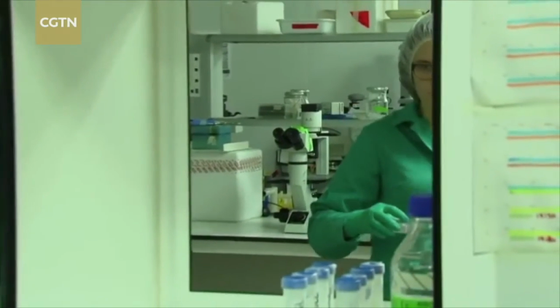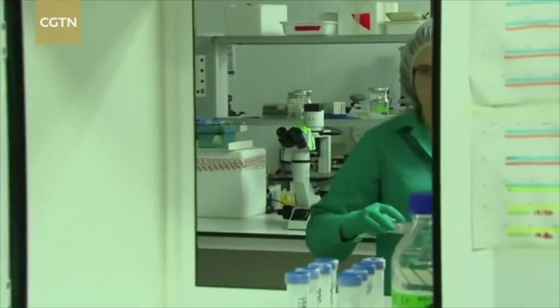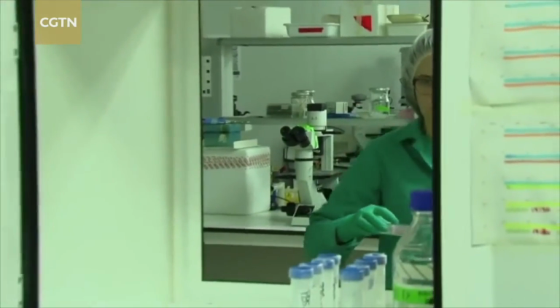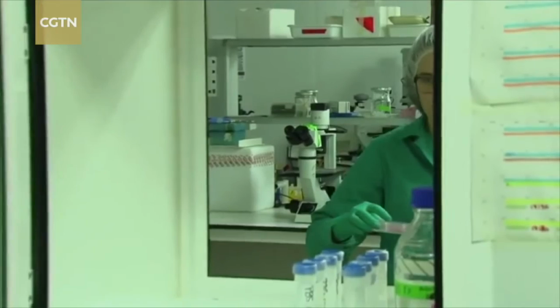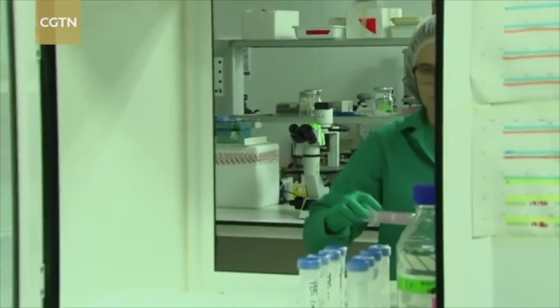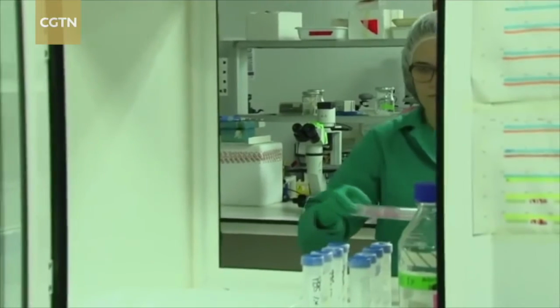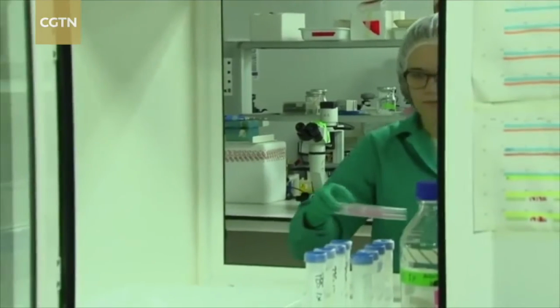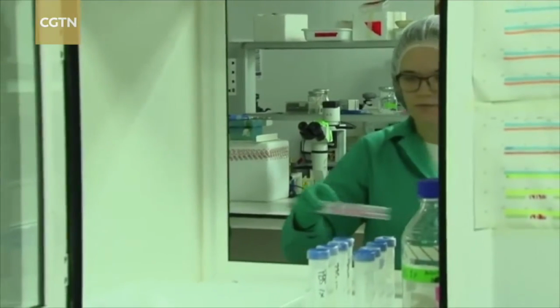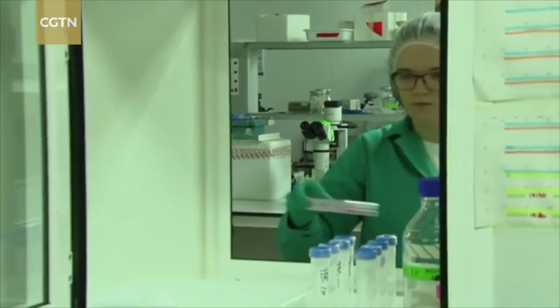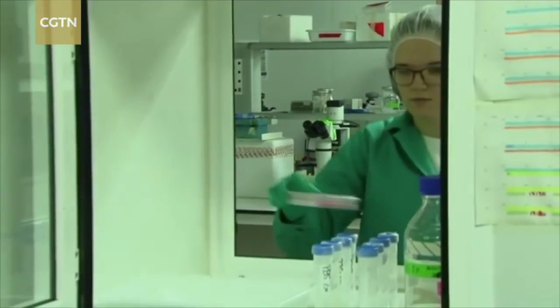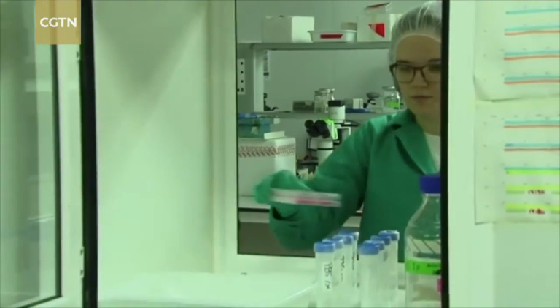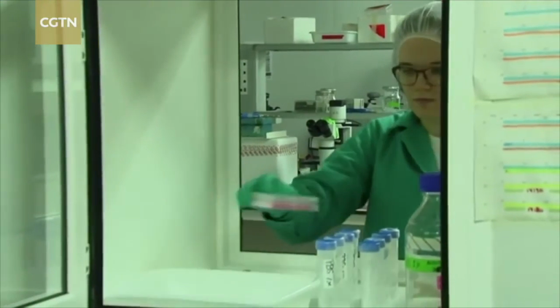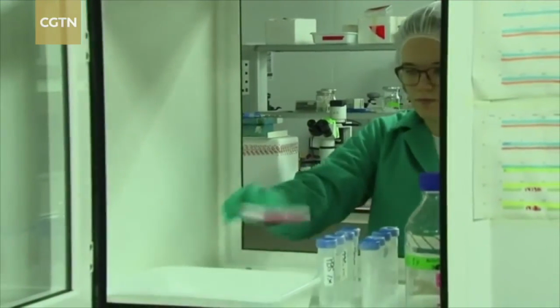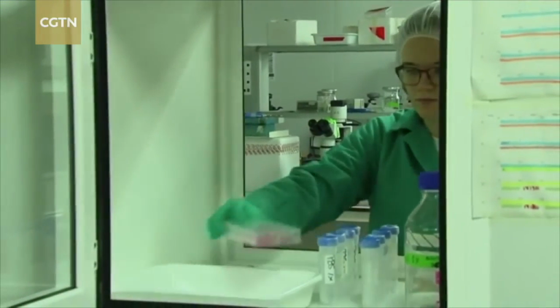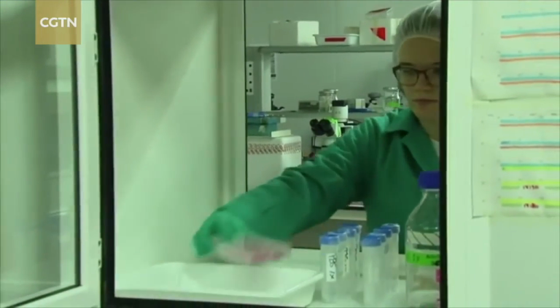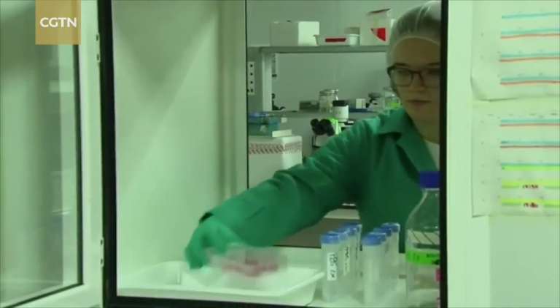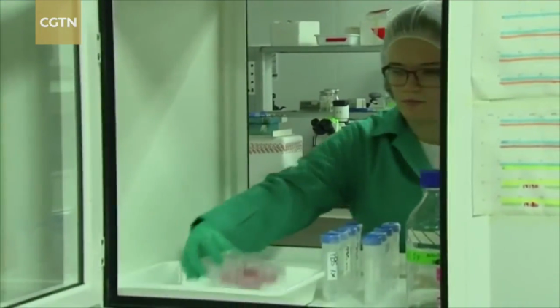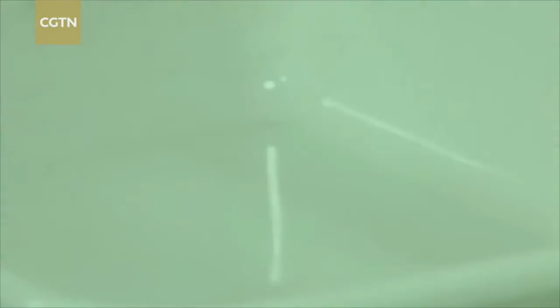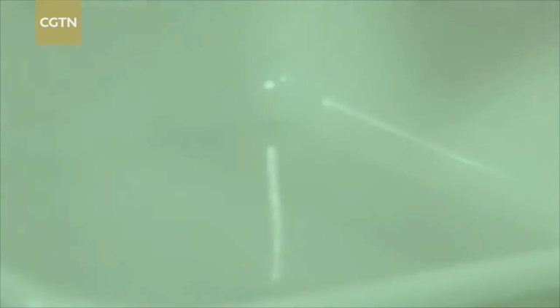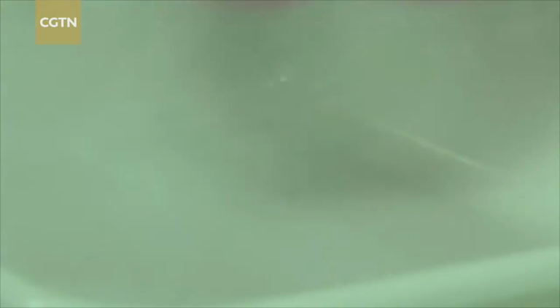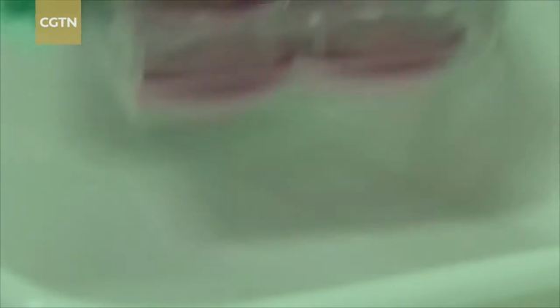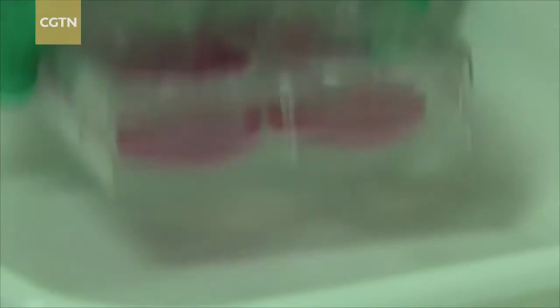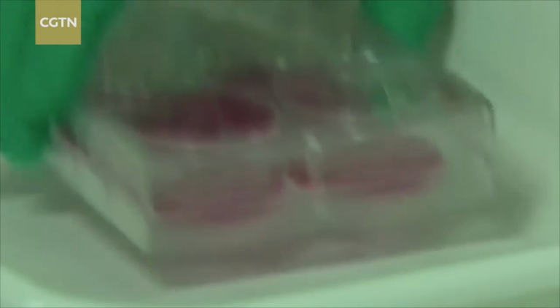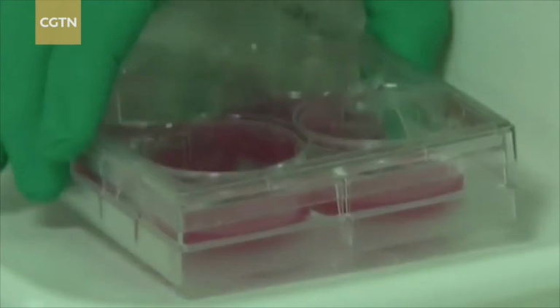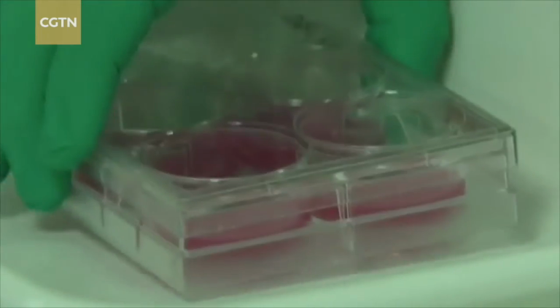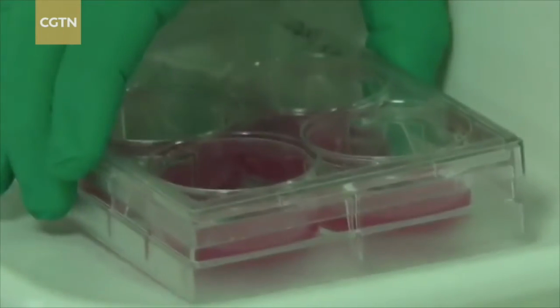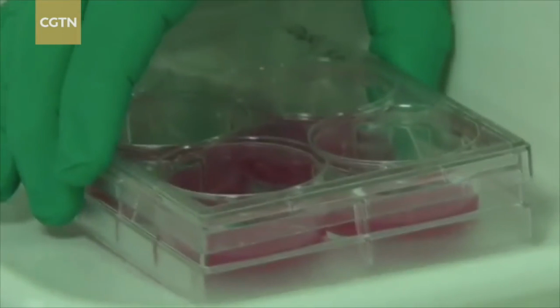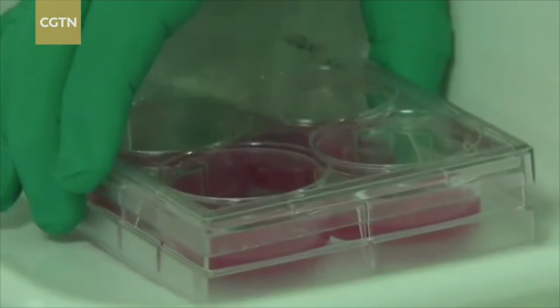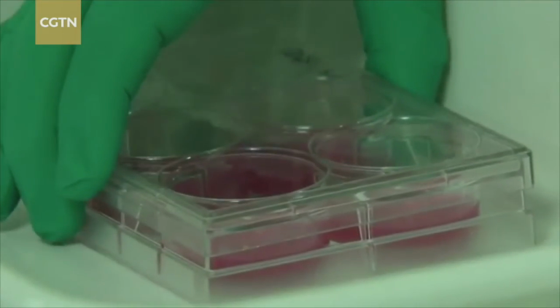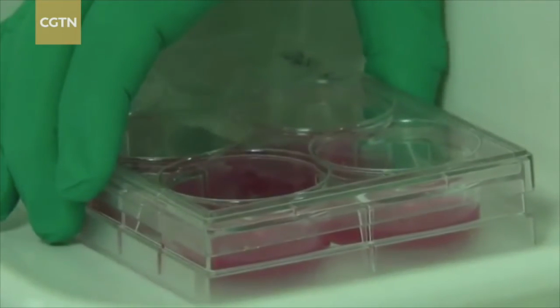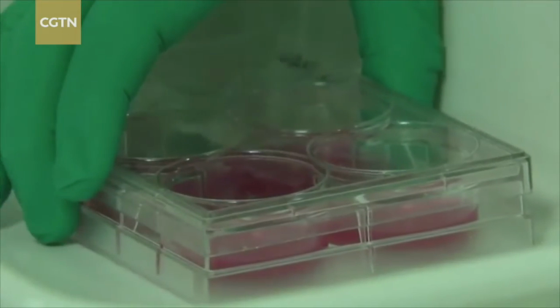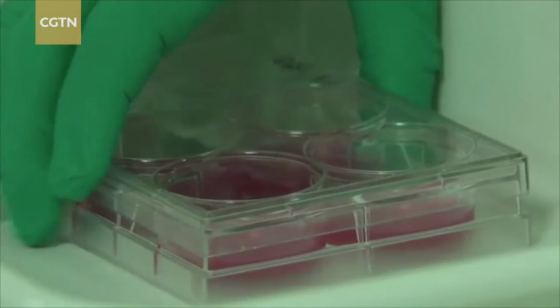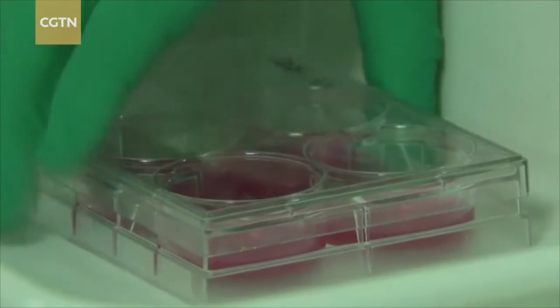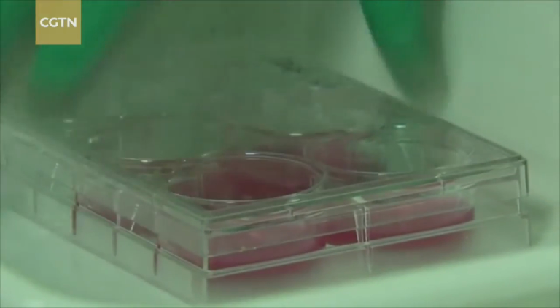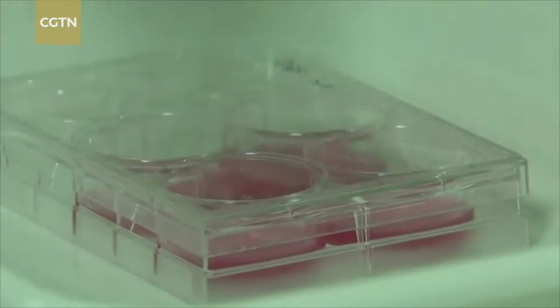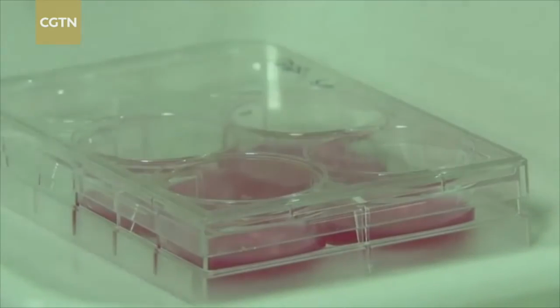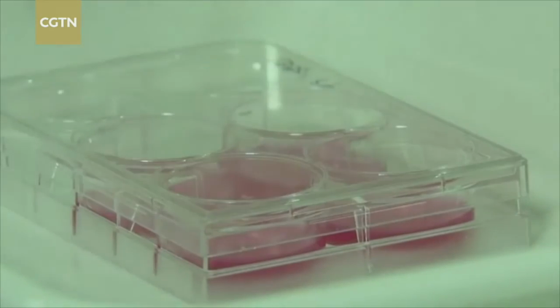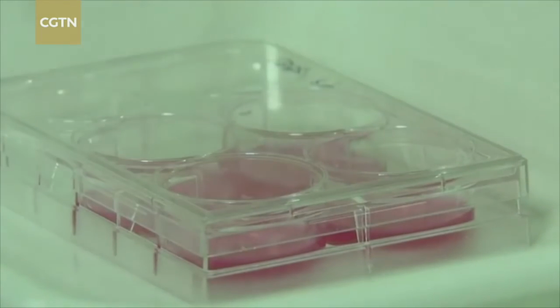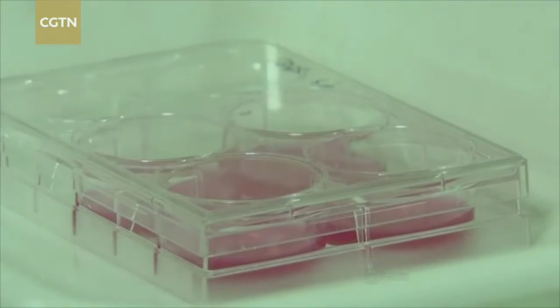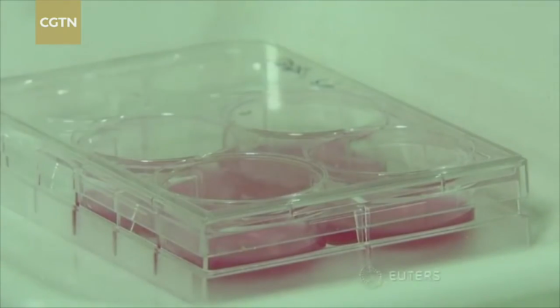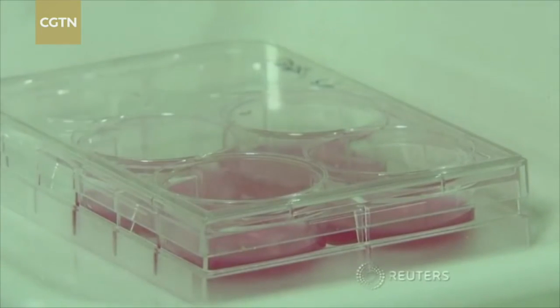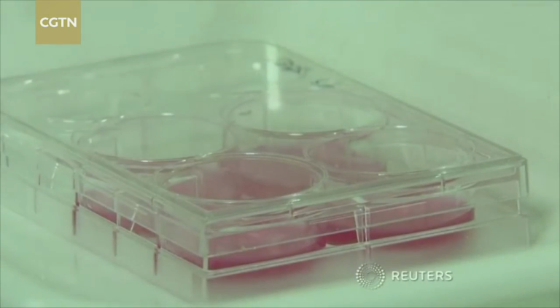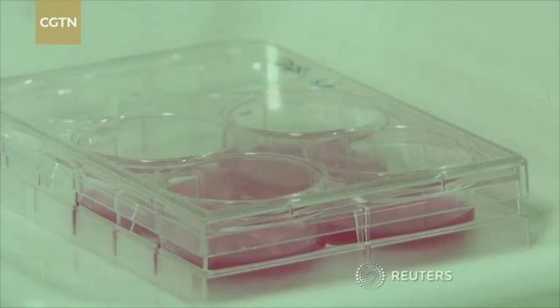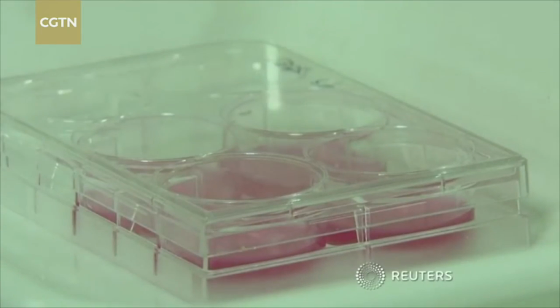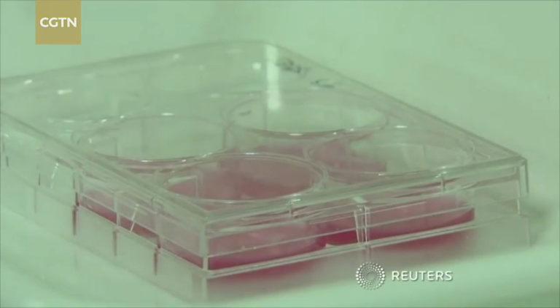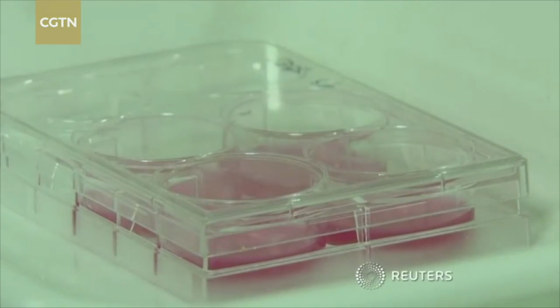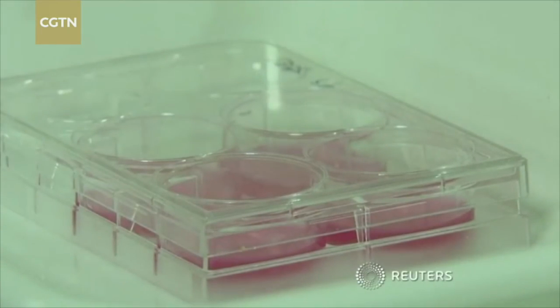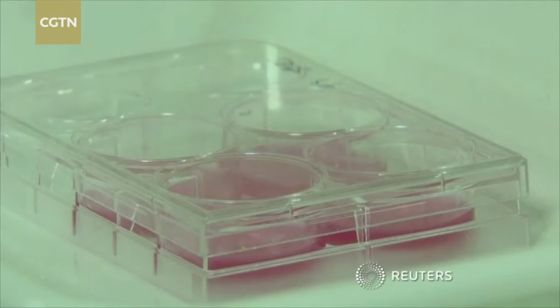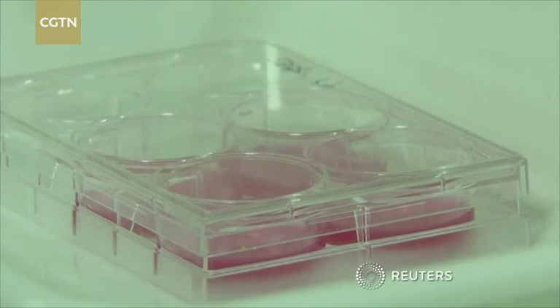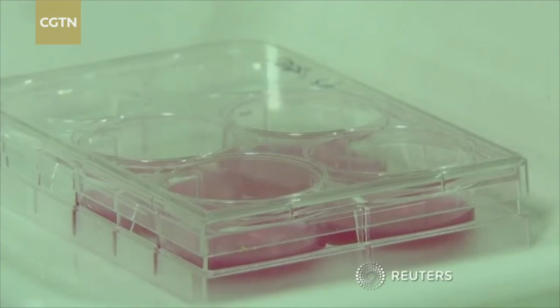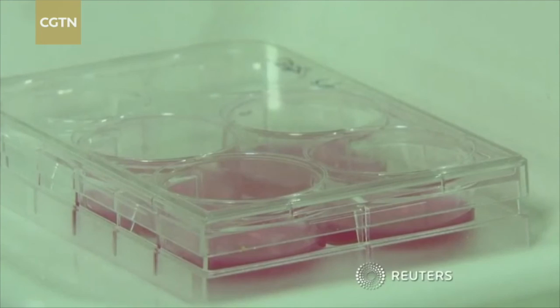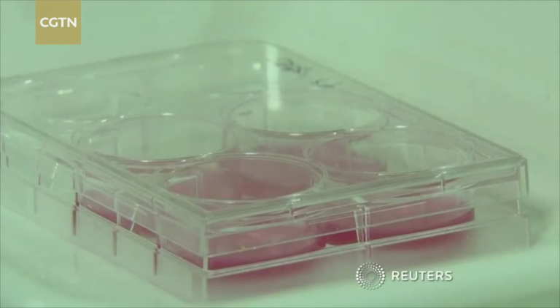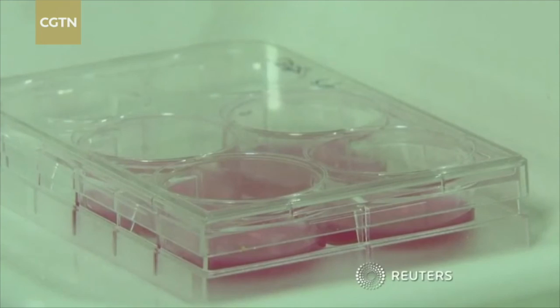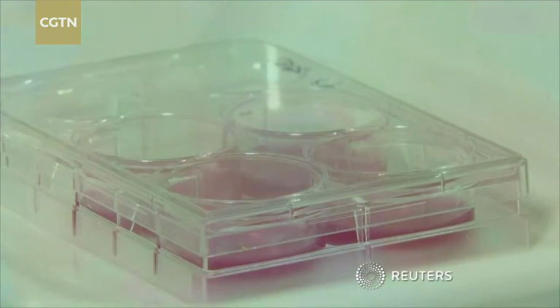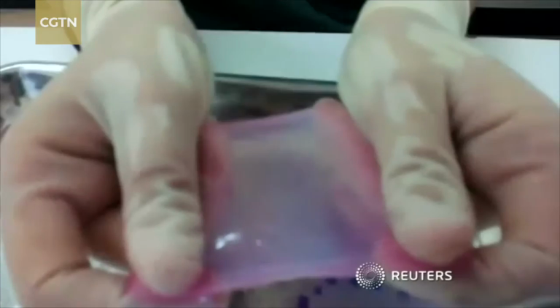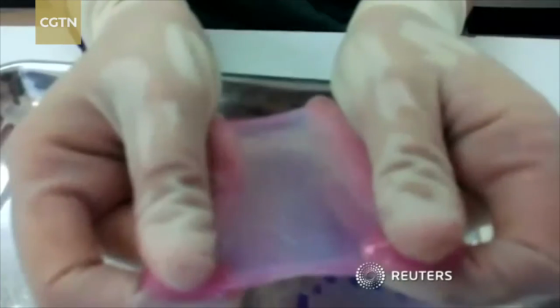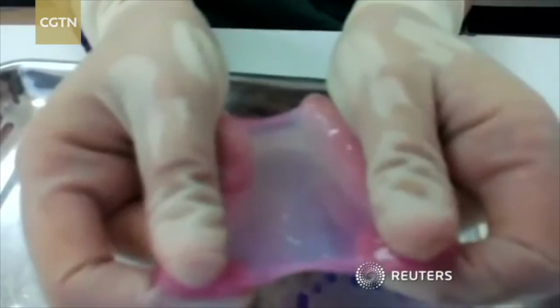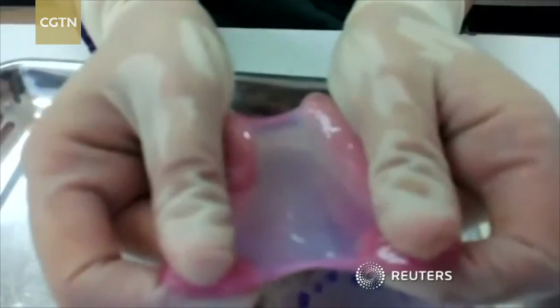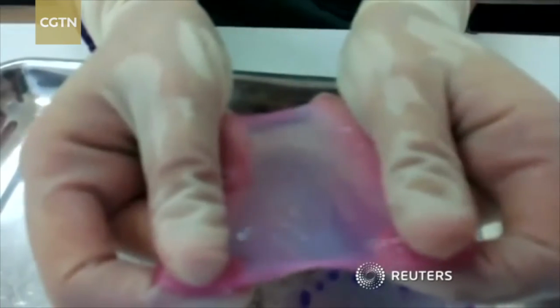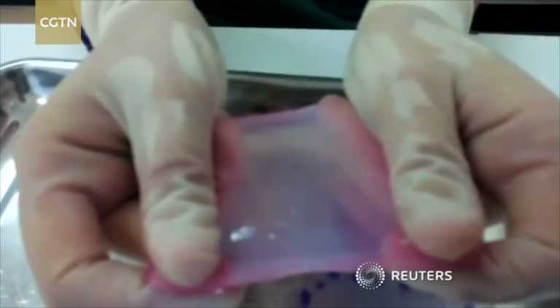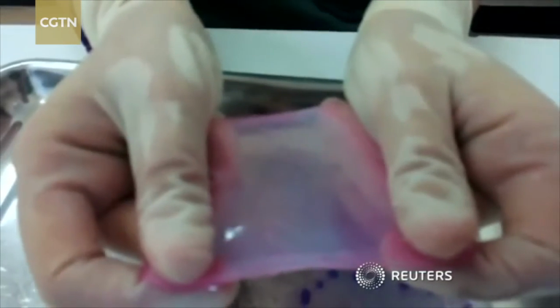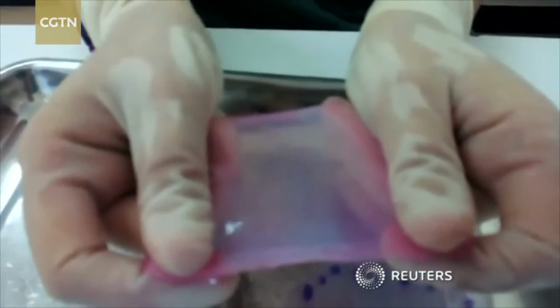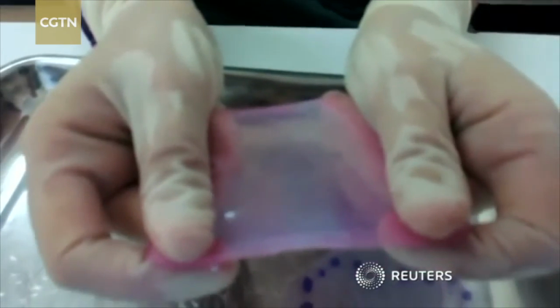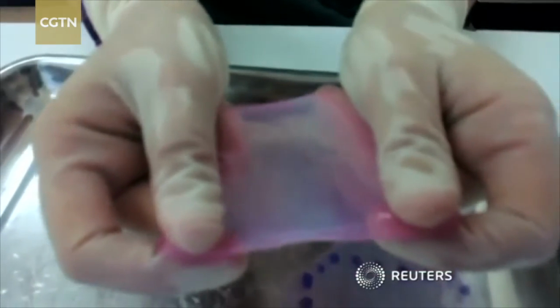The scientists say their prototype can produce 10 centimeters squared of 3D printed skin in less than 35 minutes.